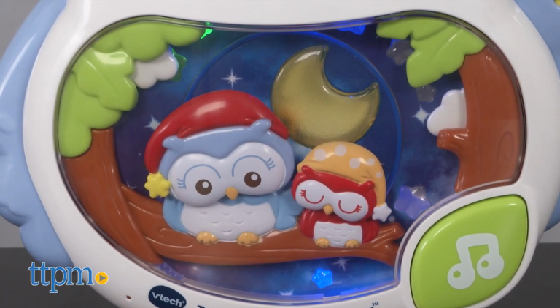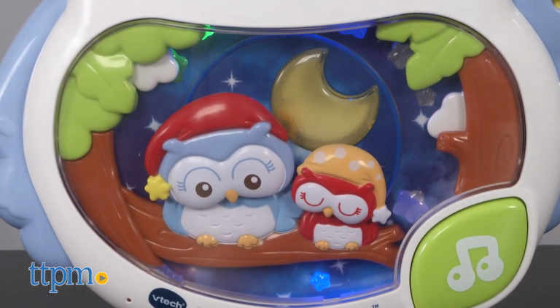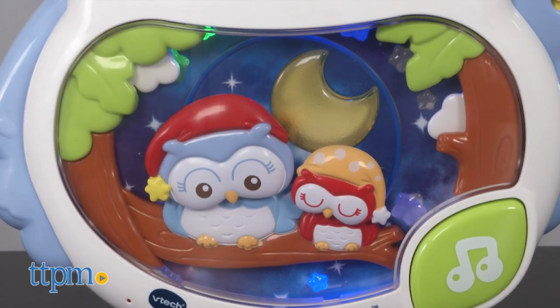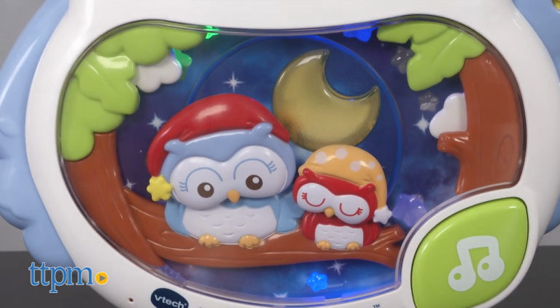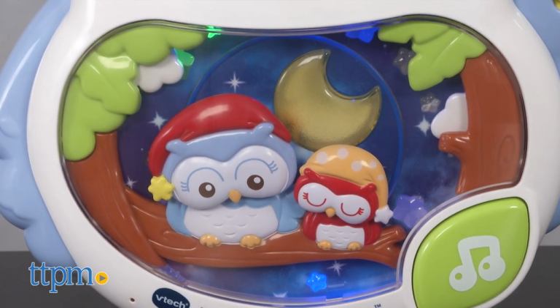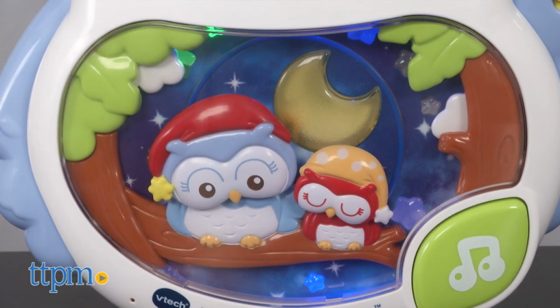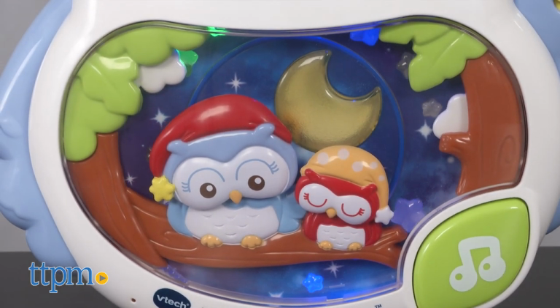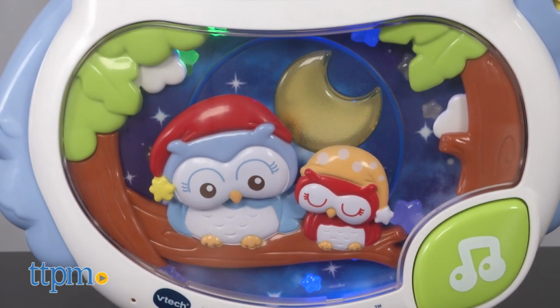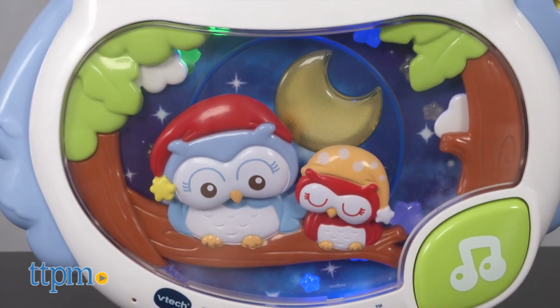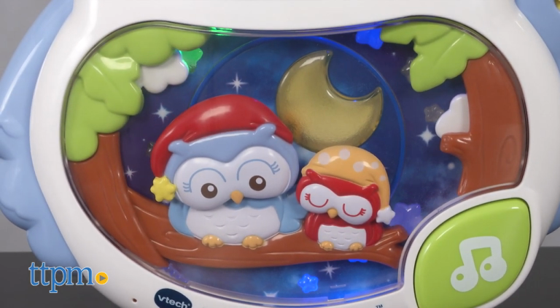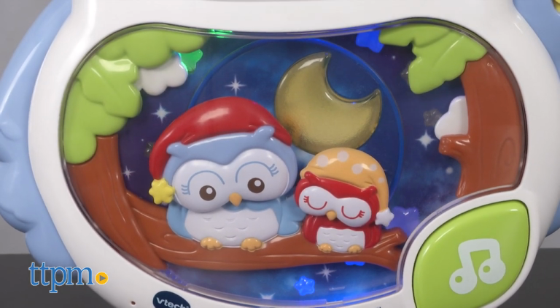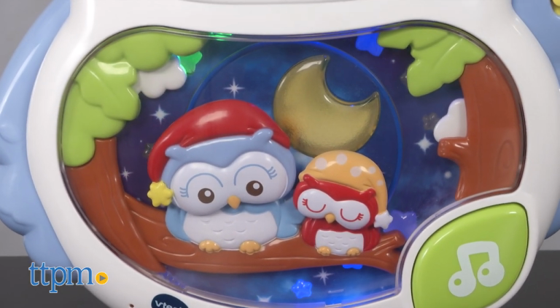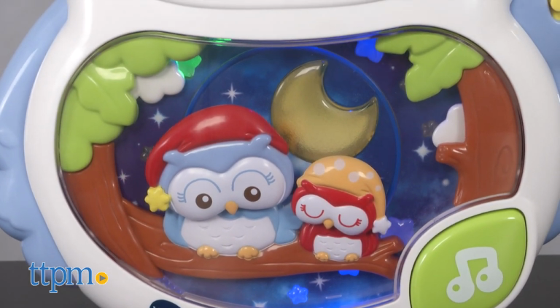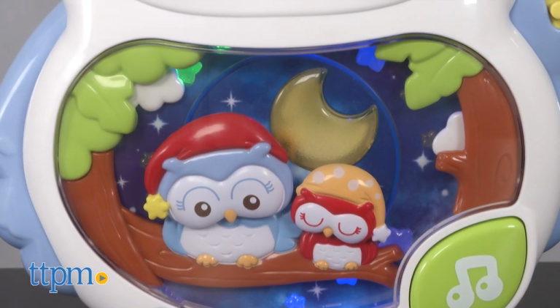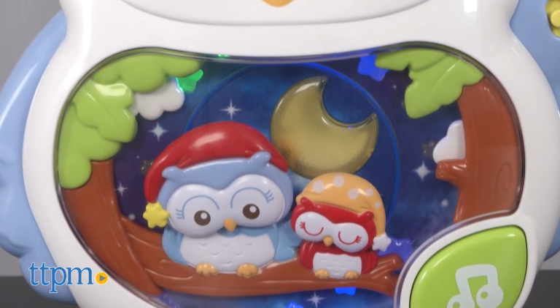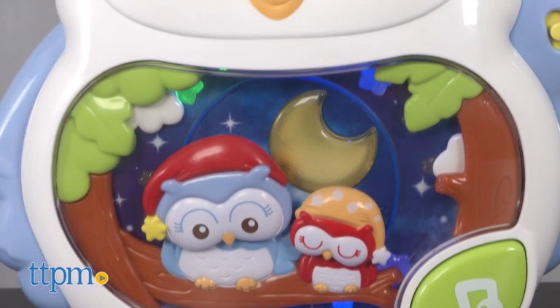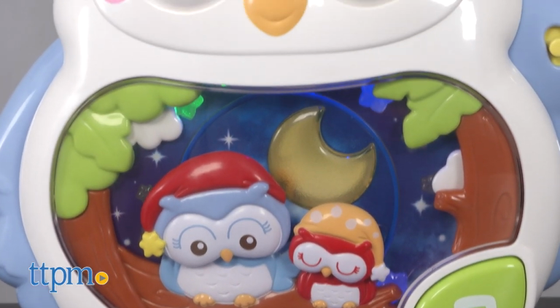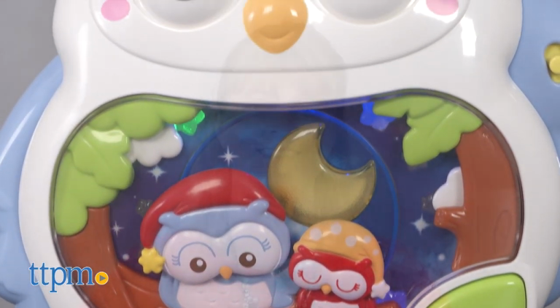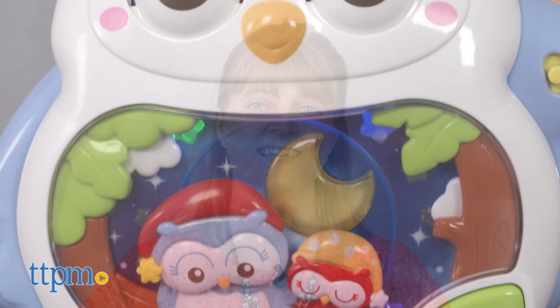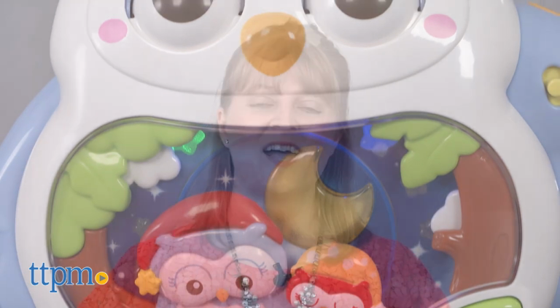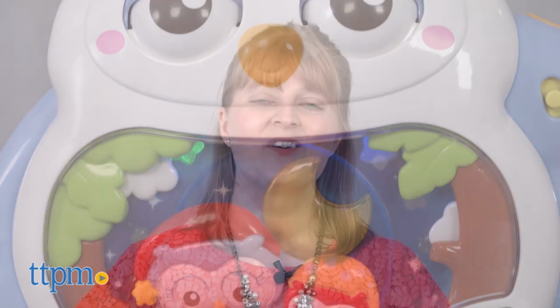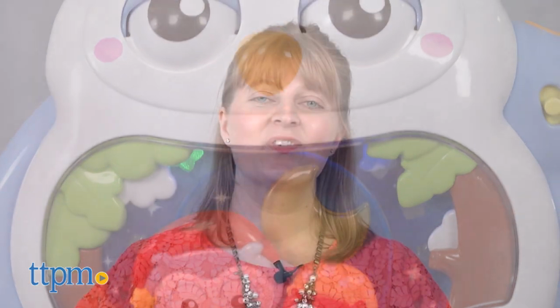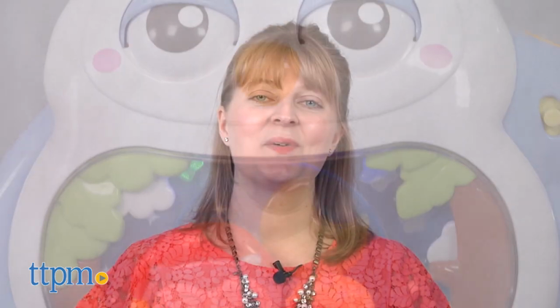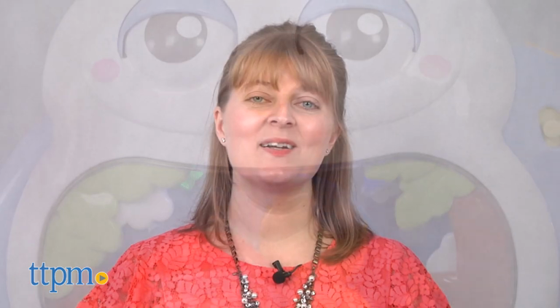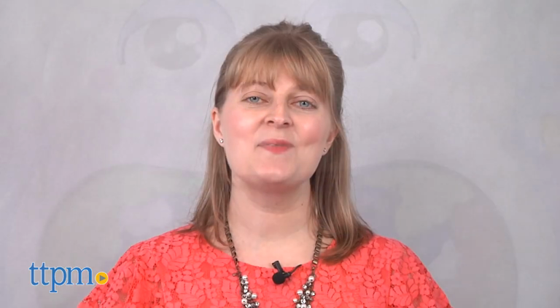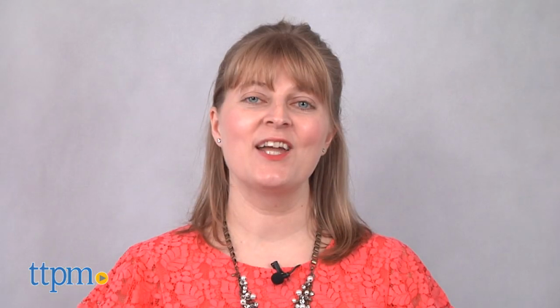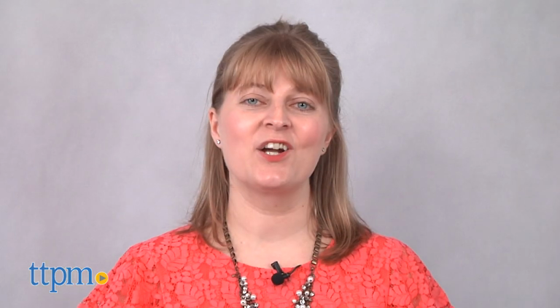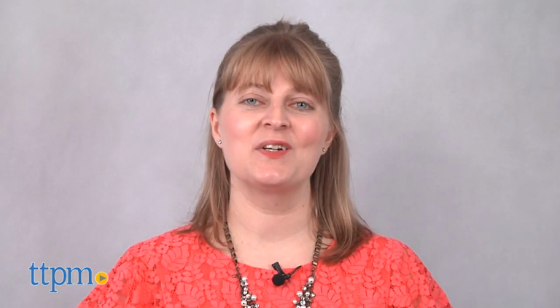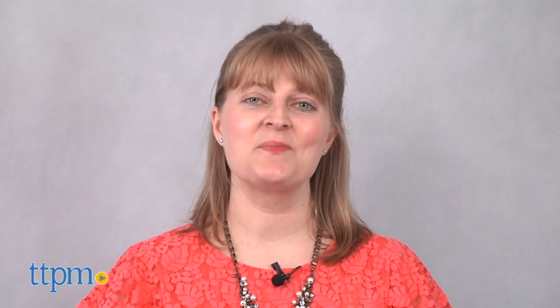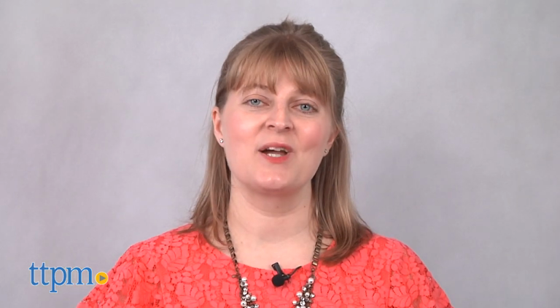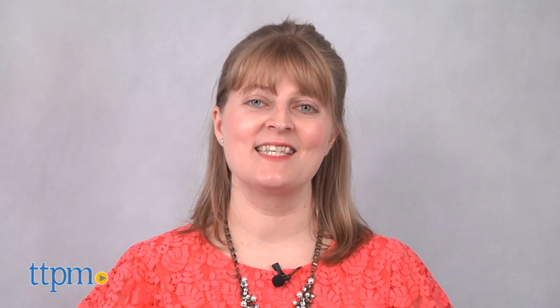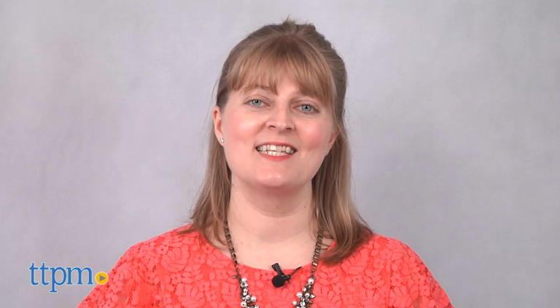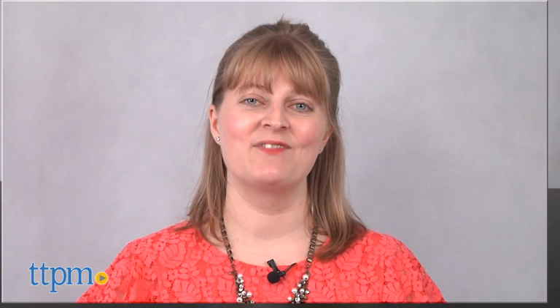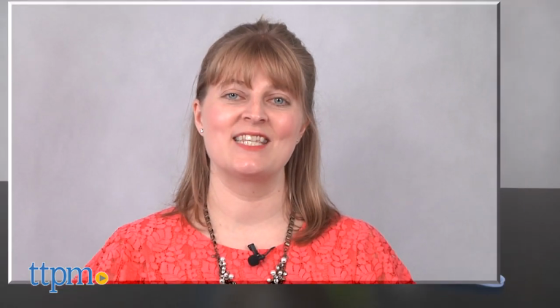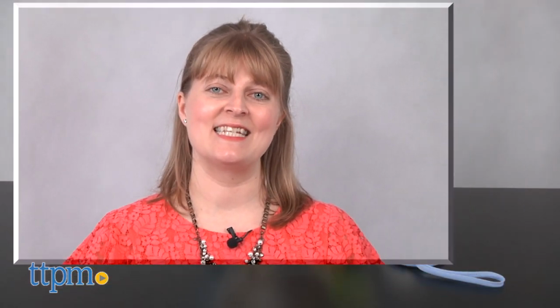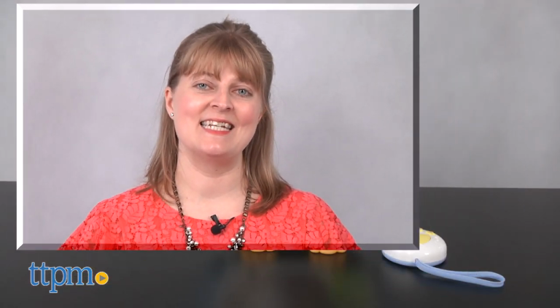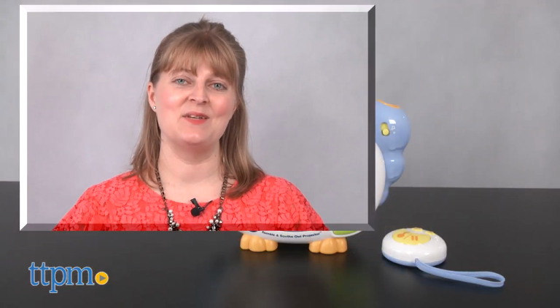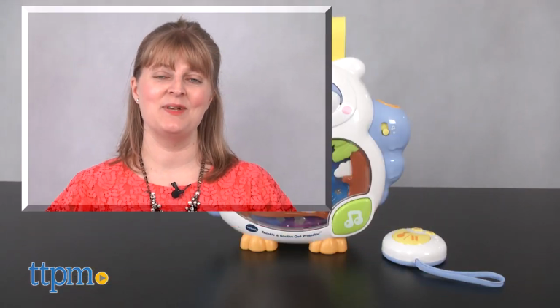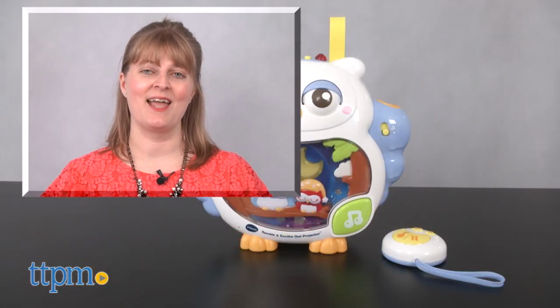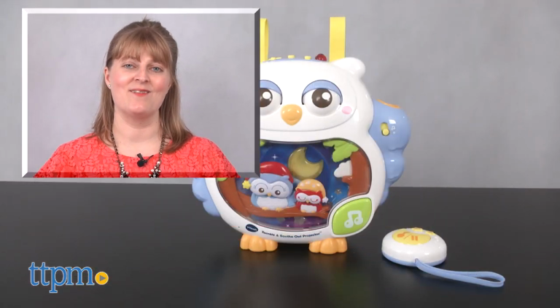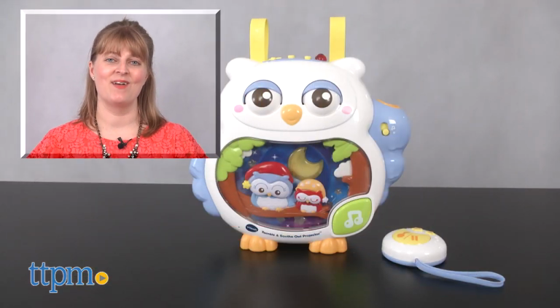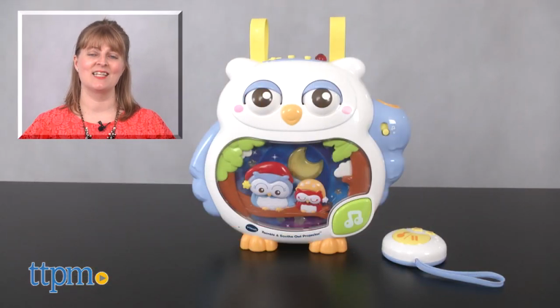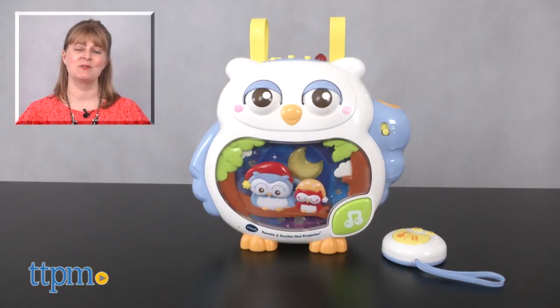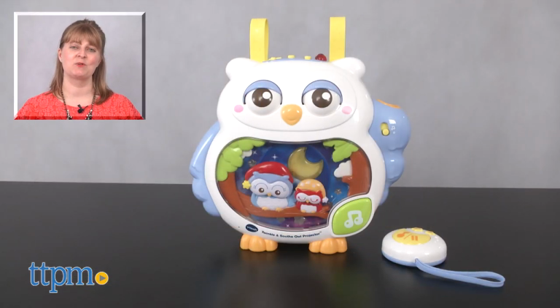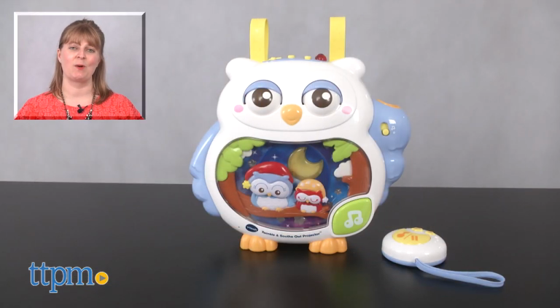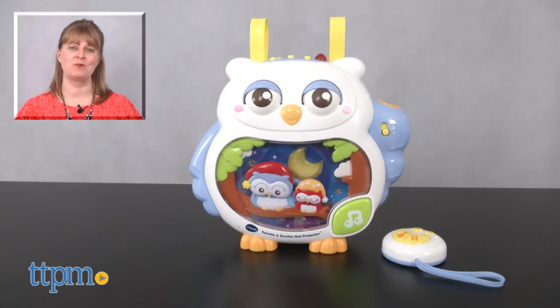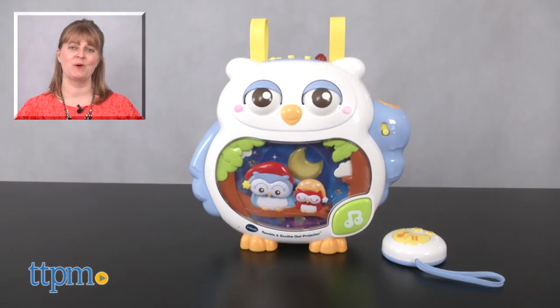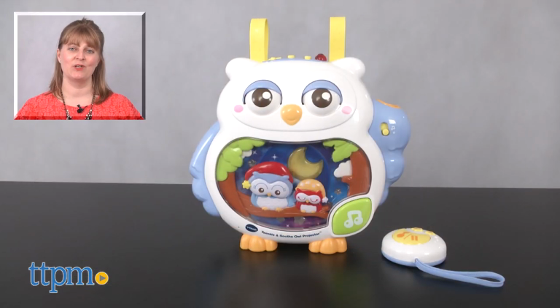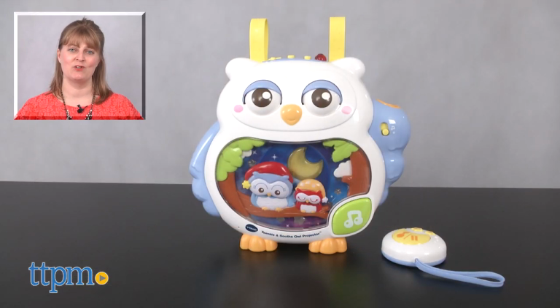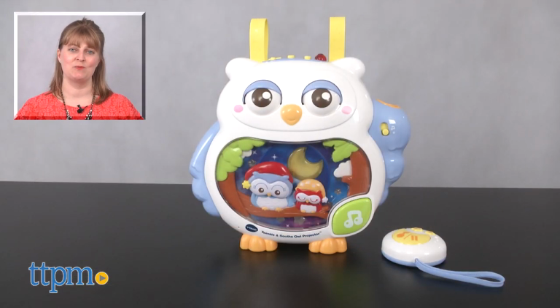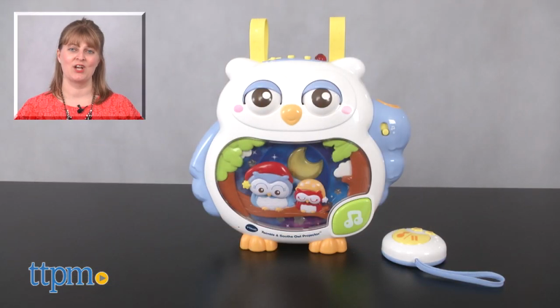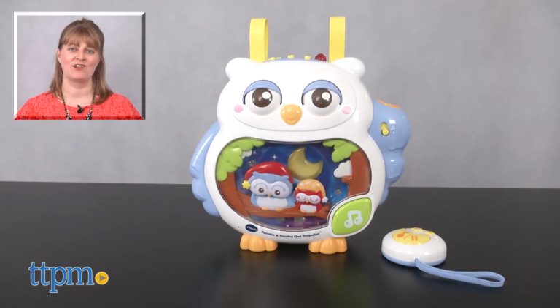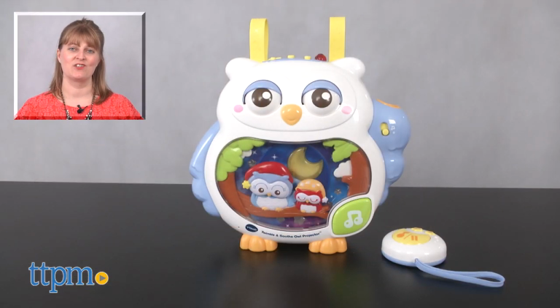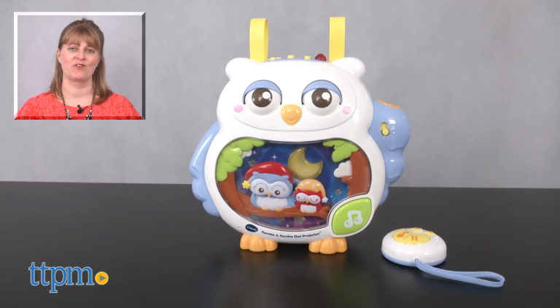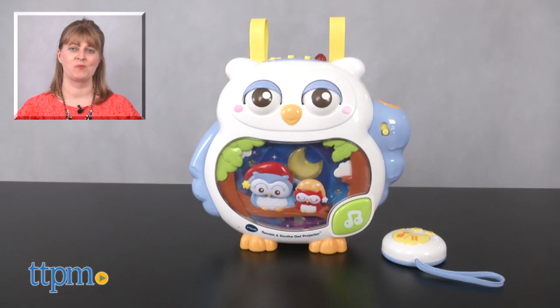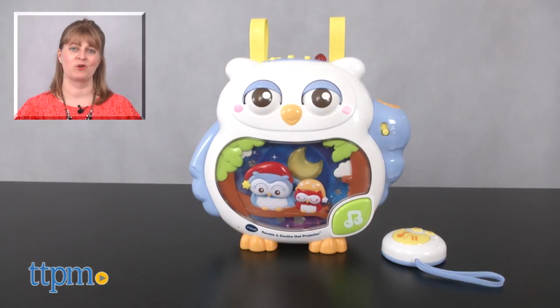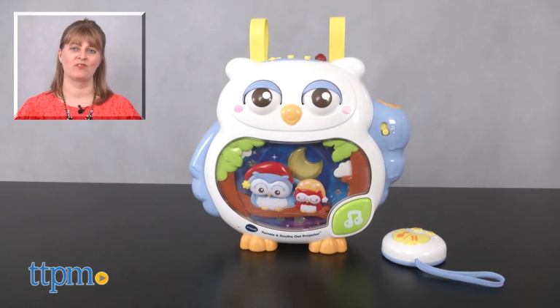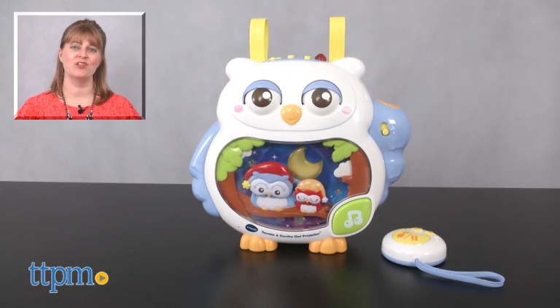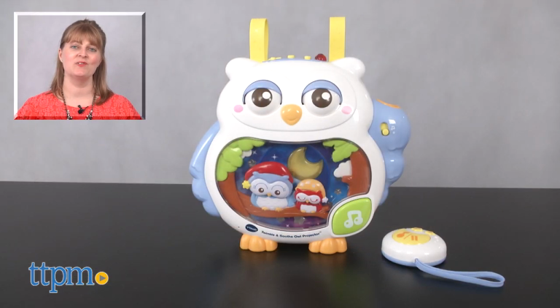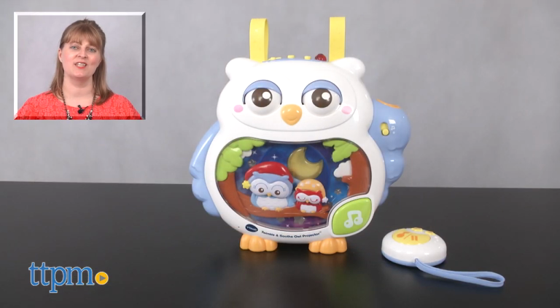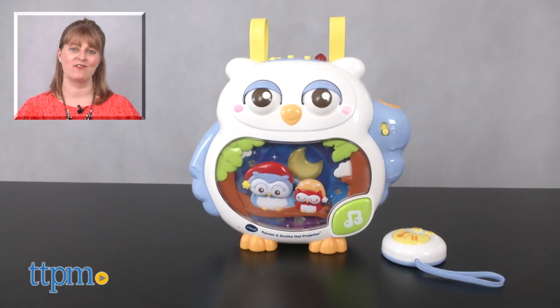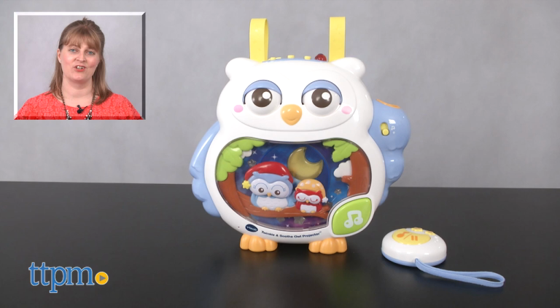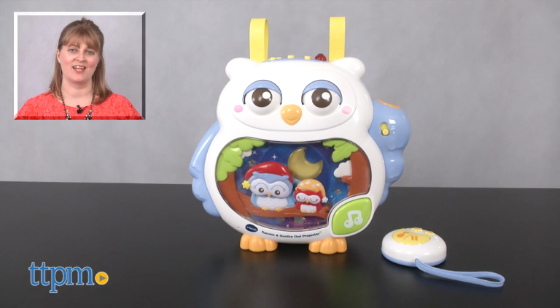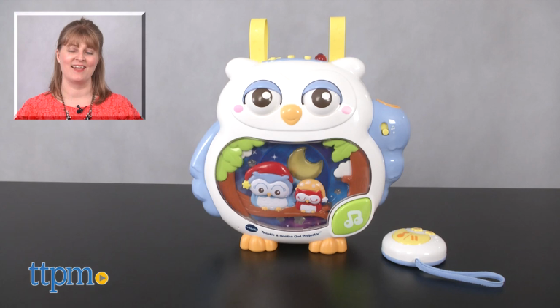This is for babies from birth and up. For where to buy and current prices, visit TTPM and subscribe to our YouTube channels for more reviews every day.